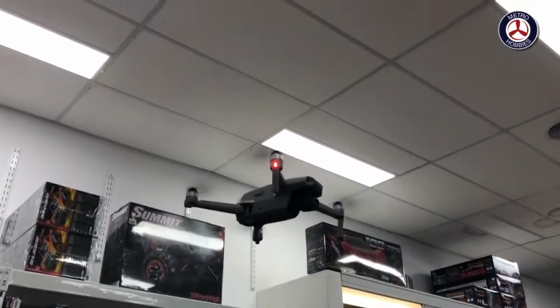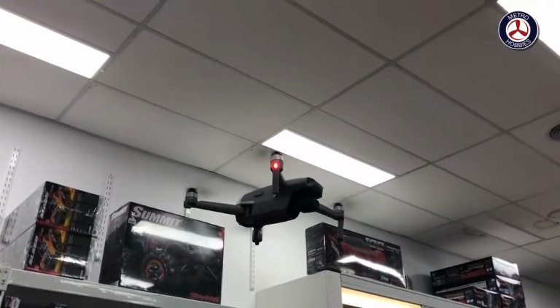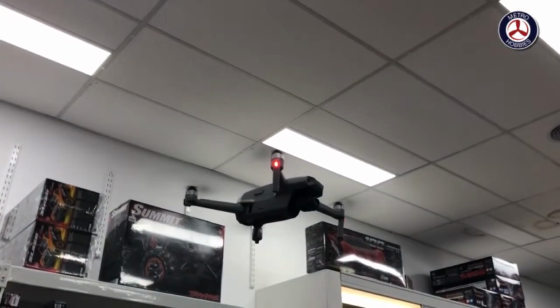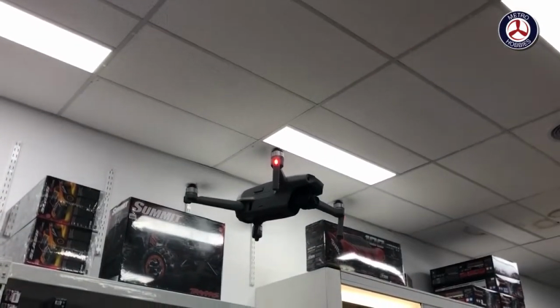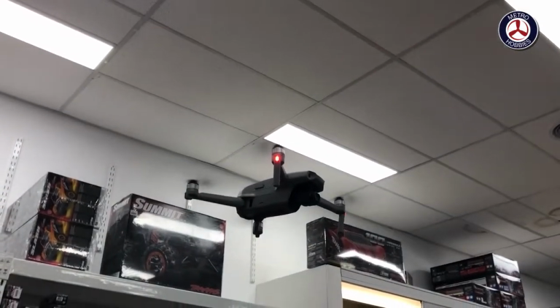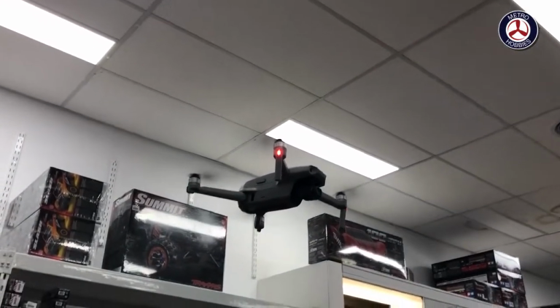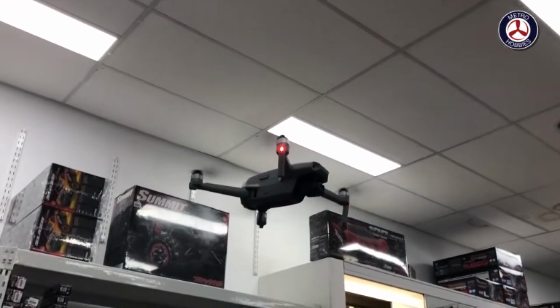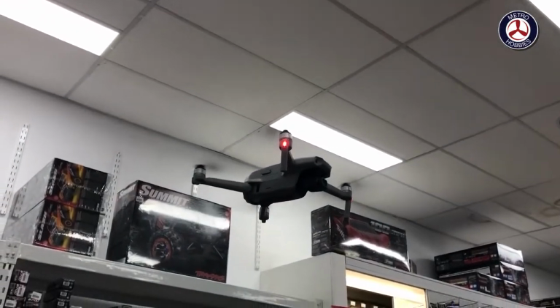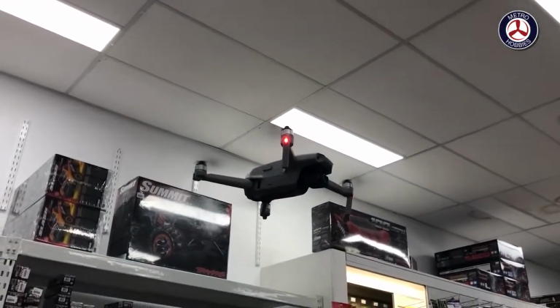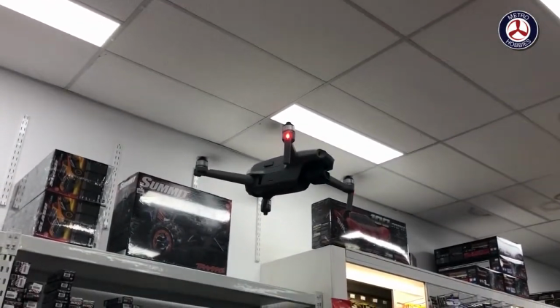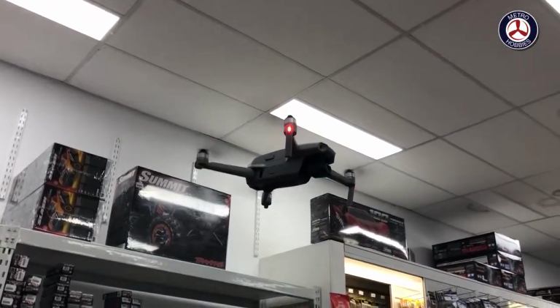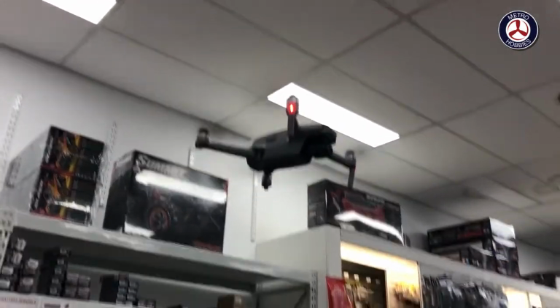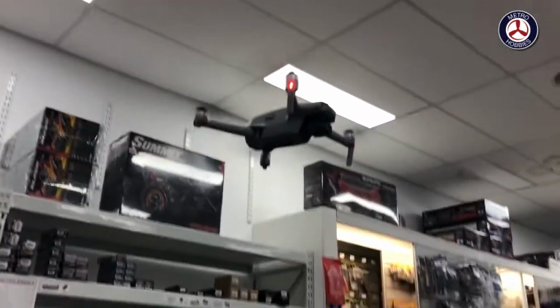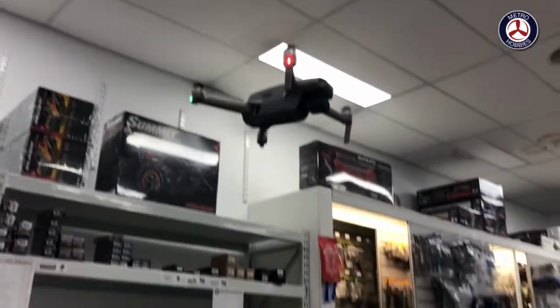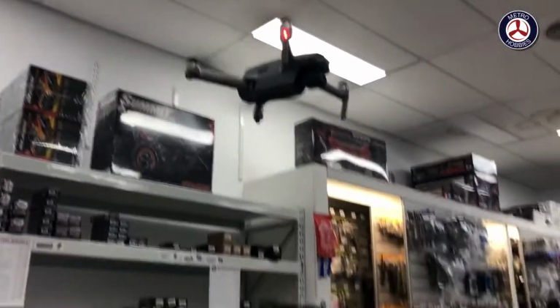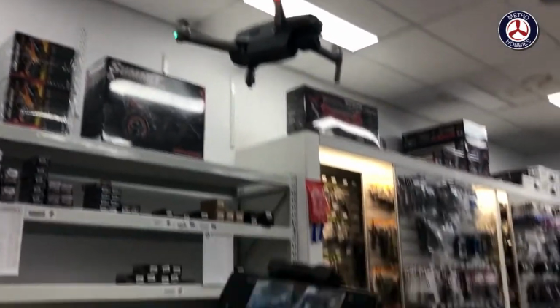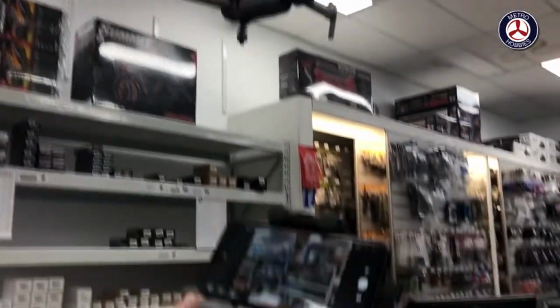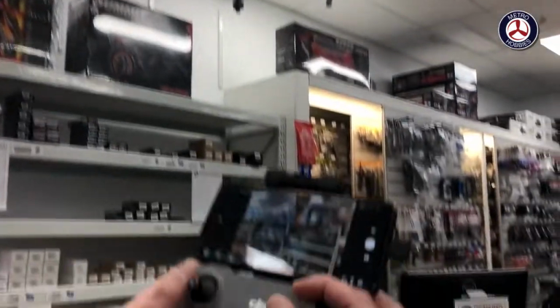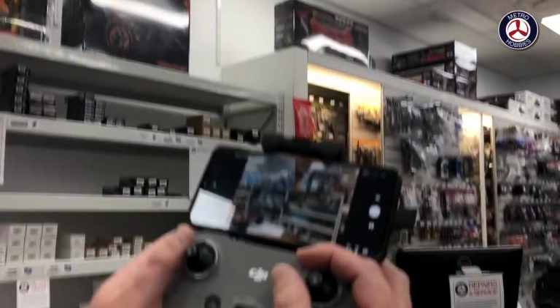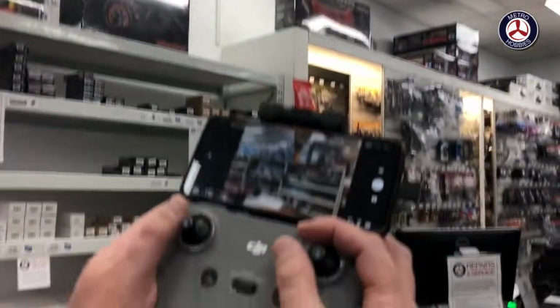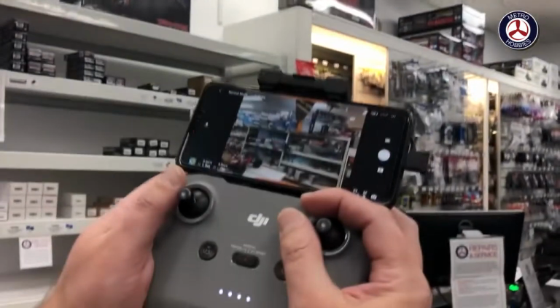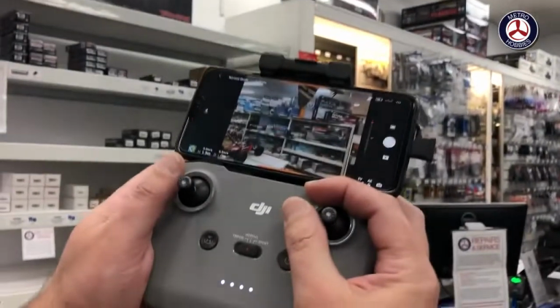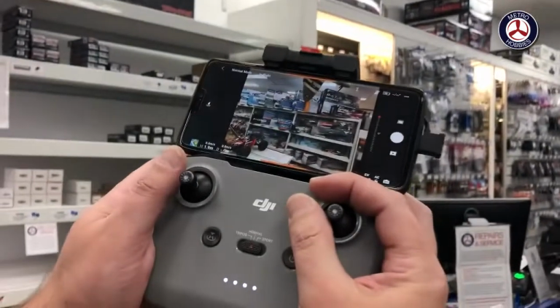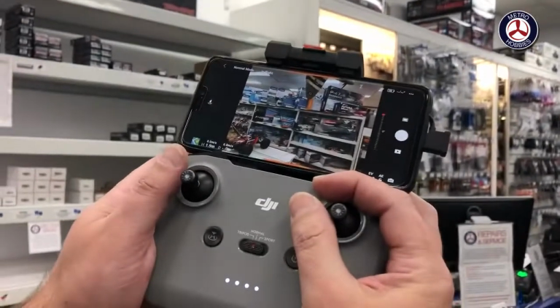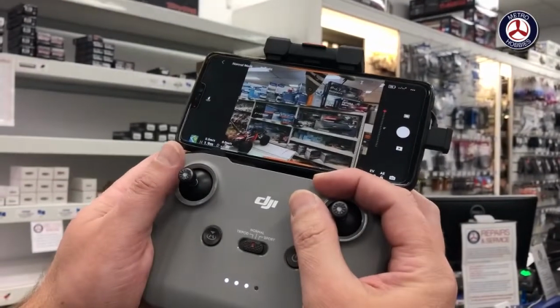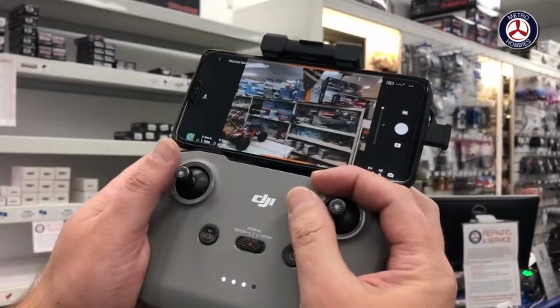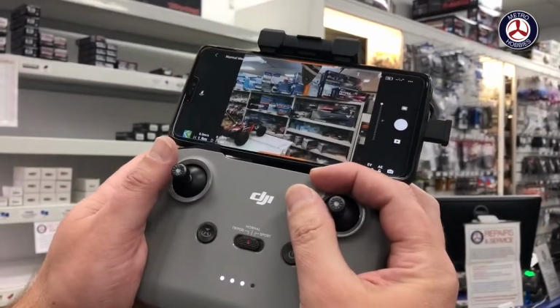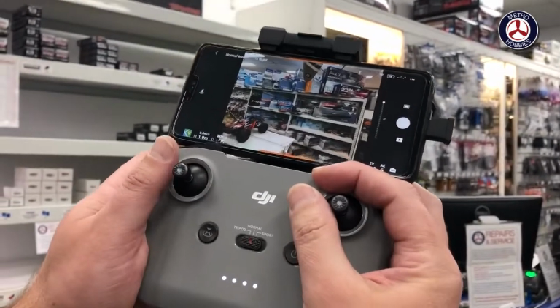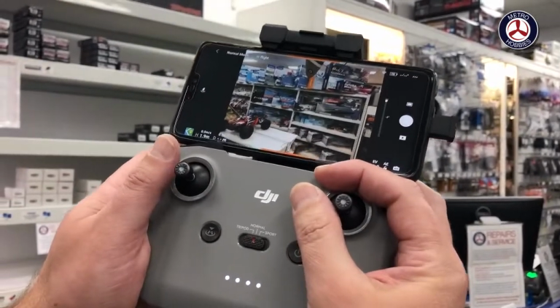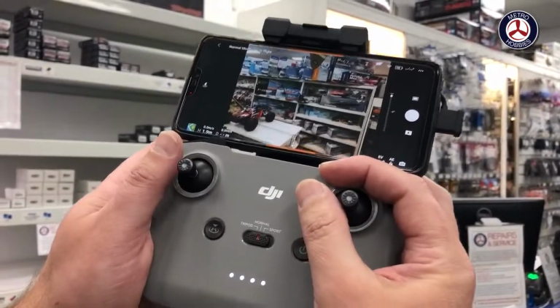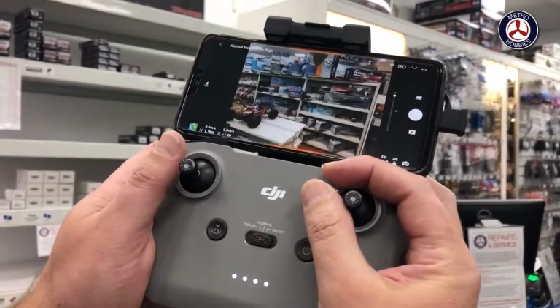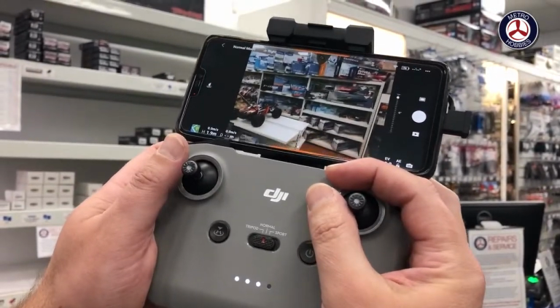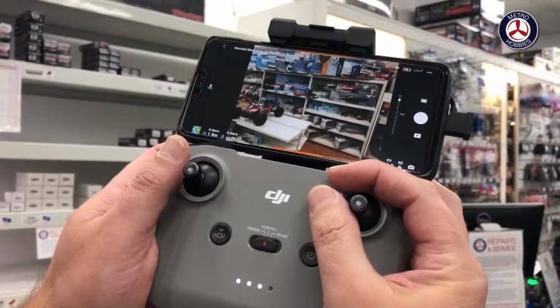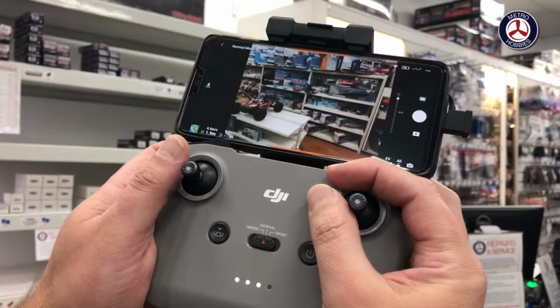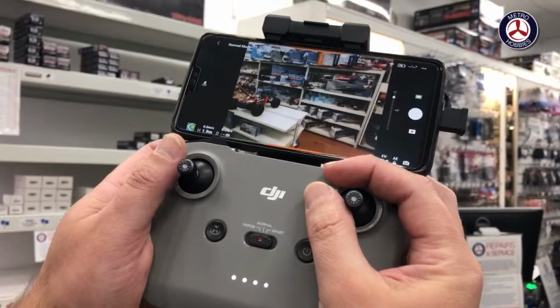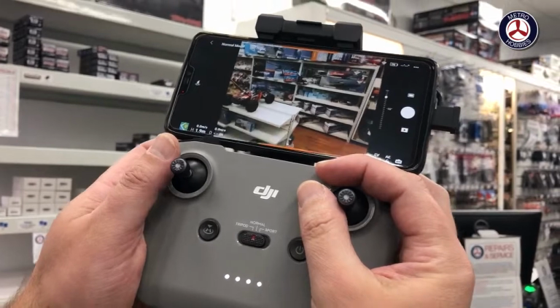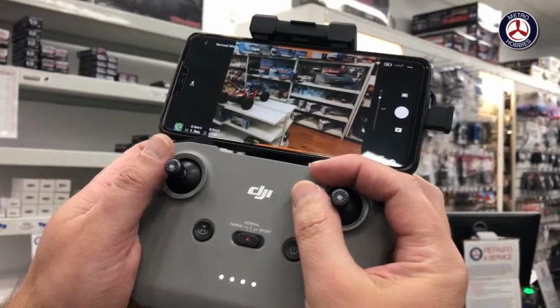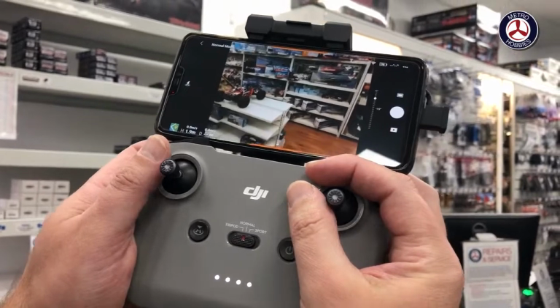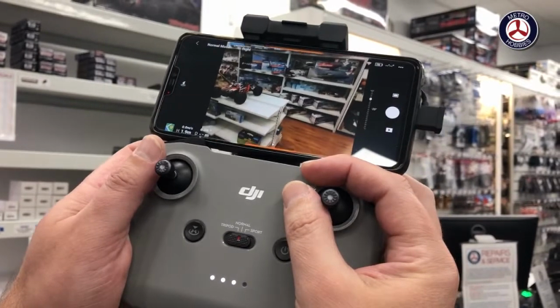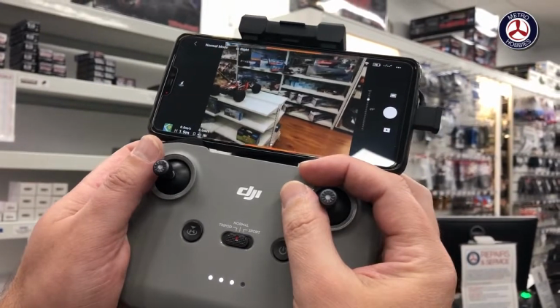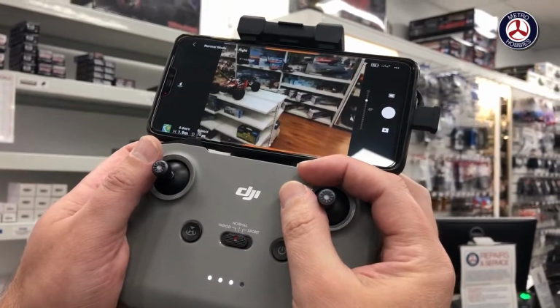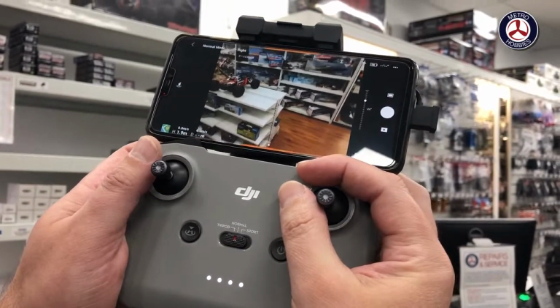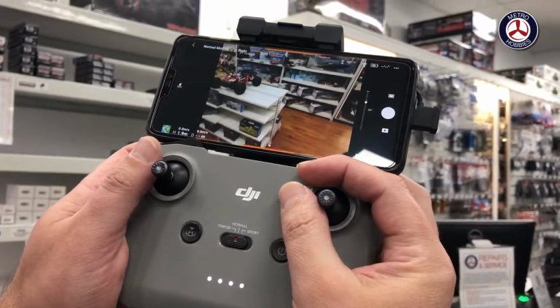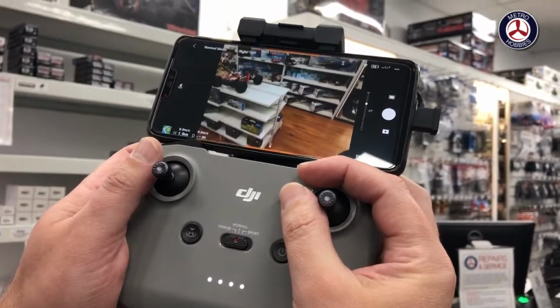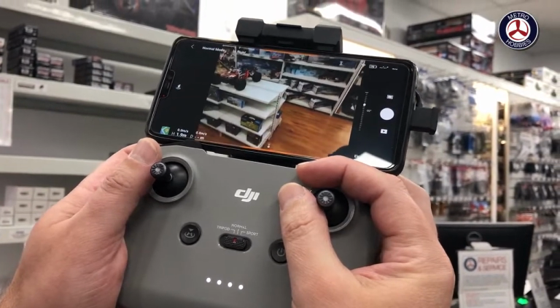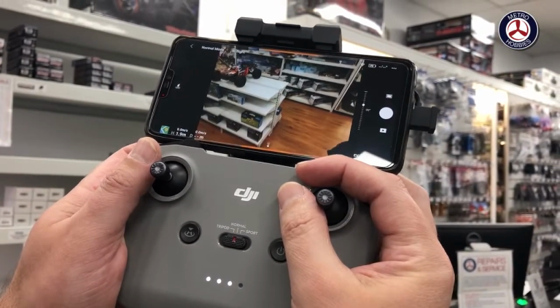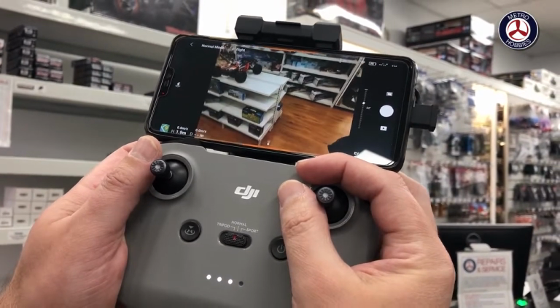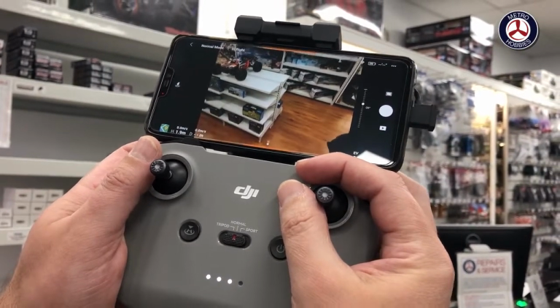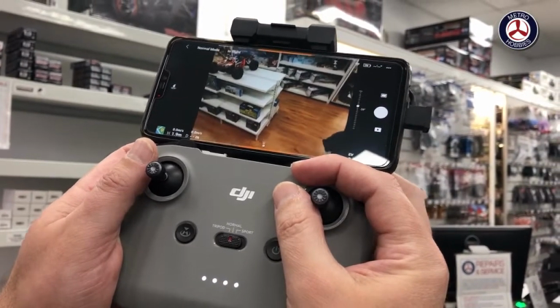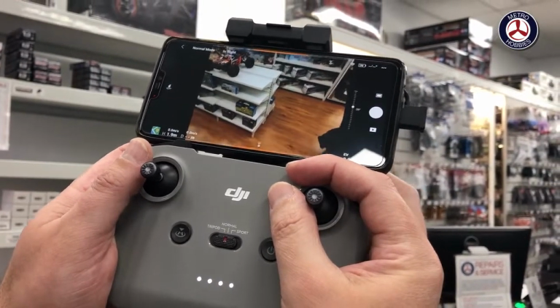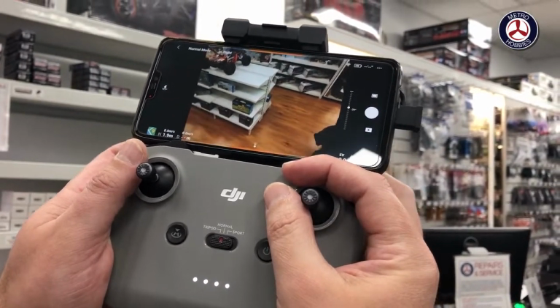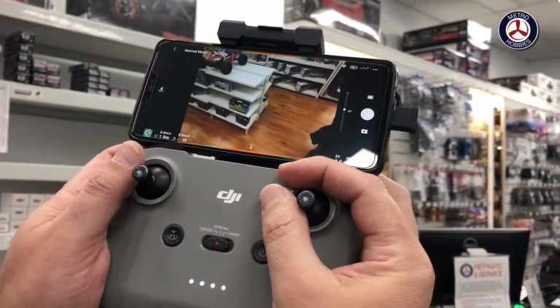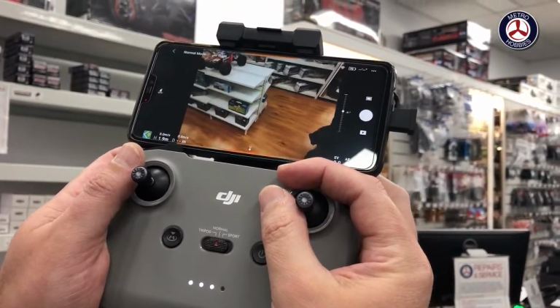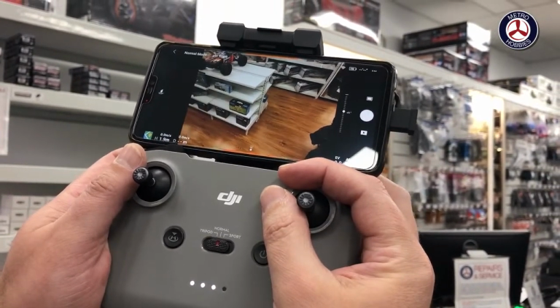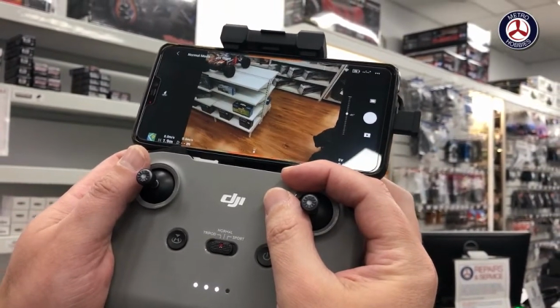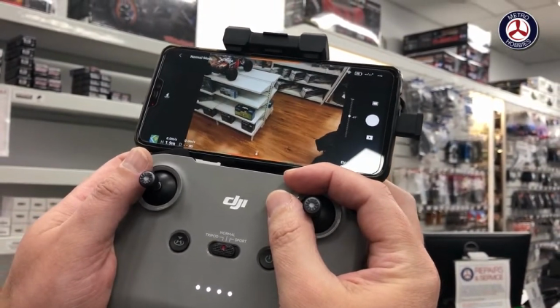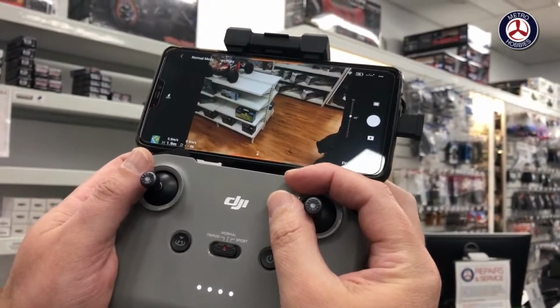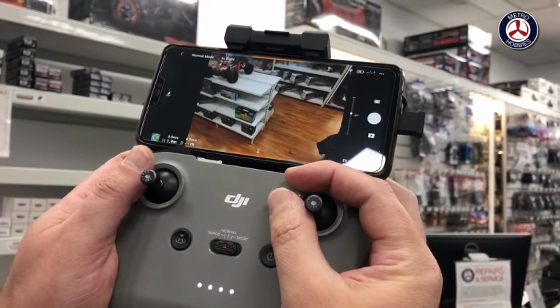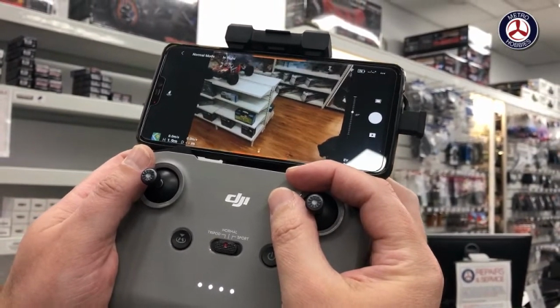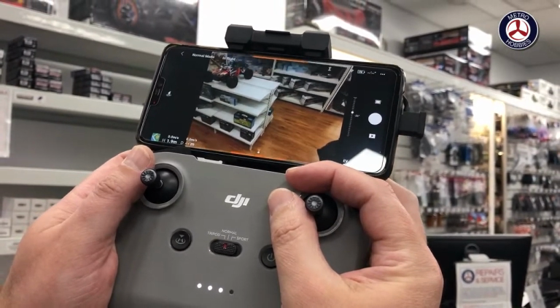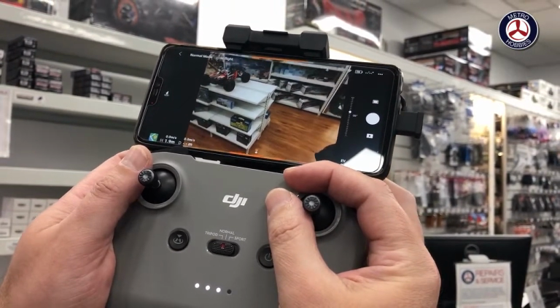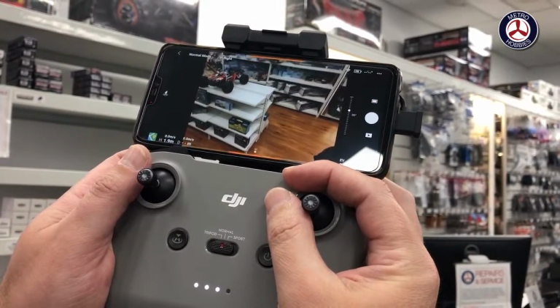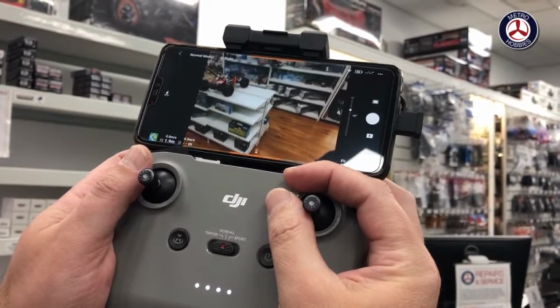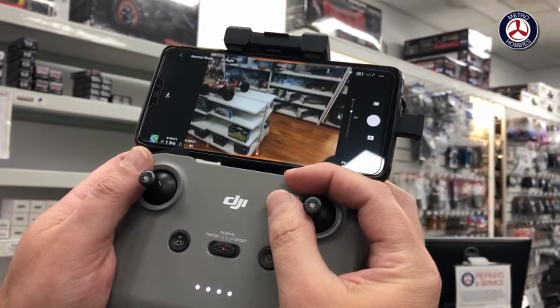As you can see, I can actually move the camera up and down.